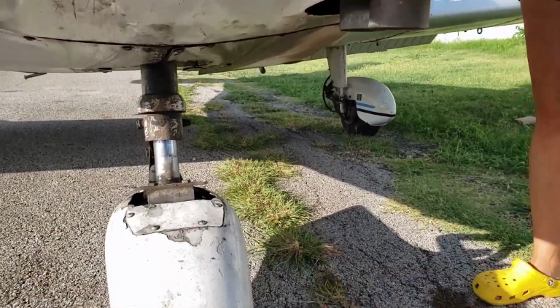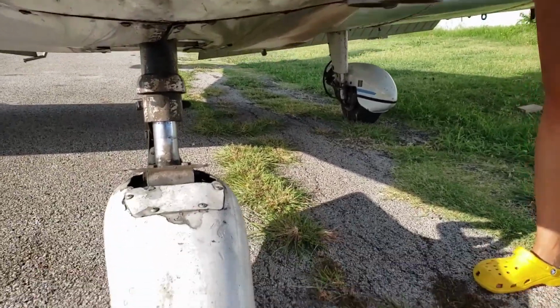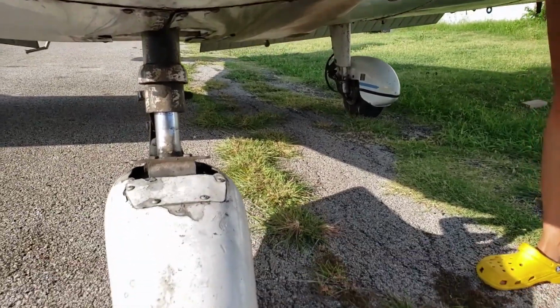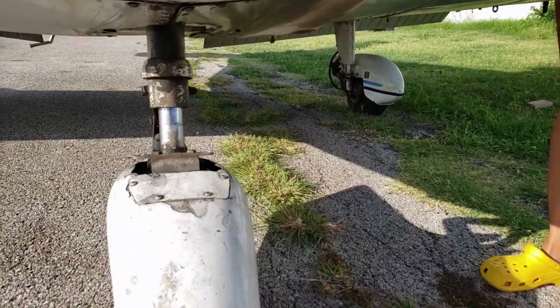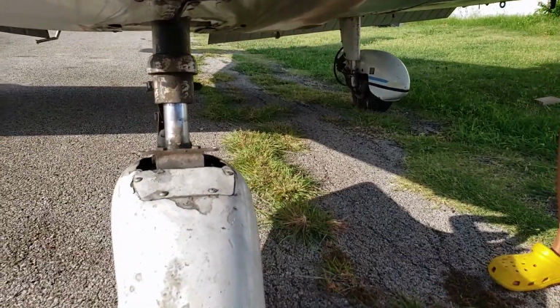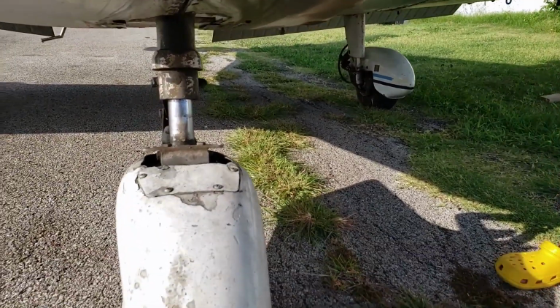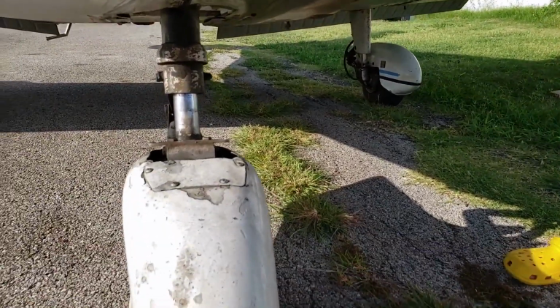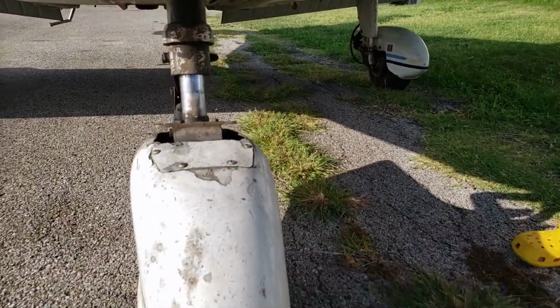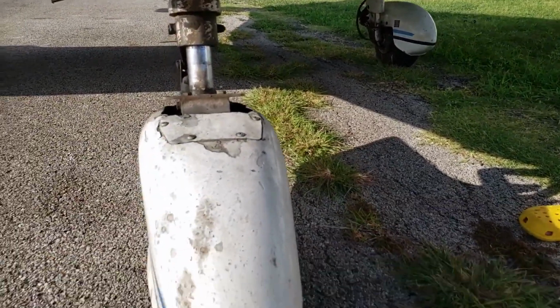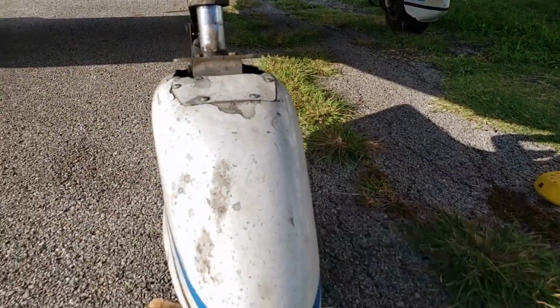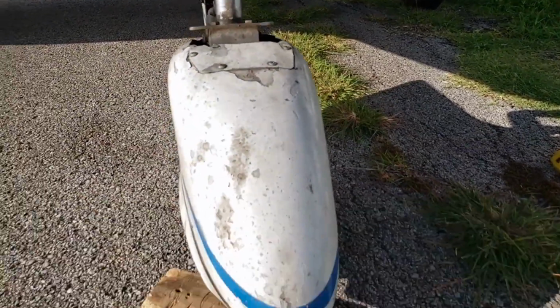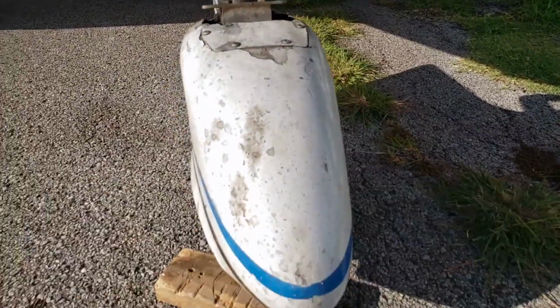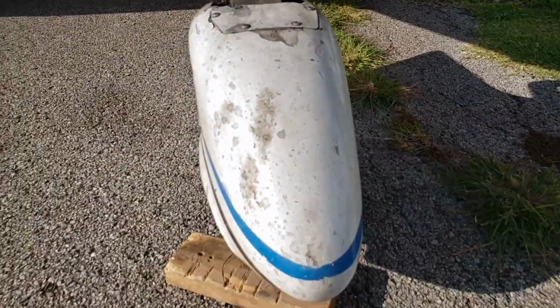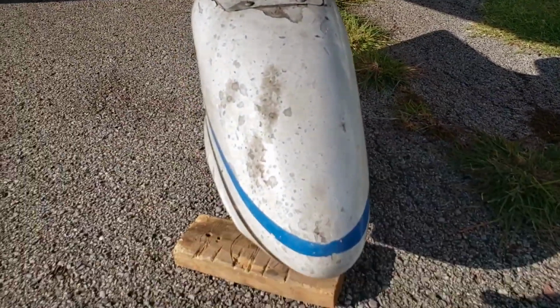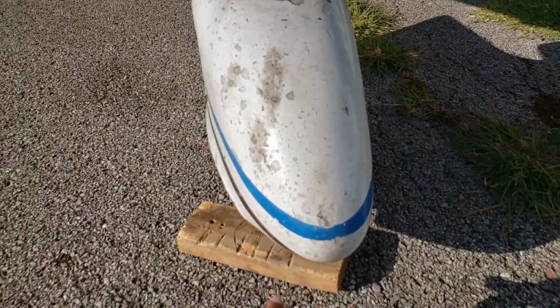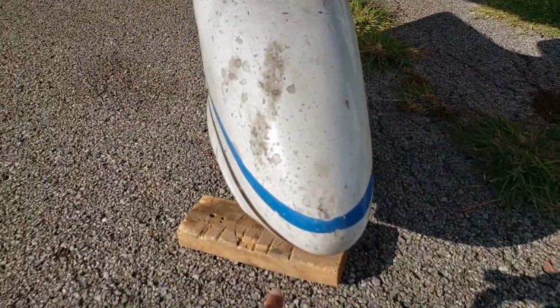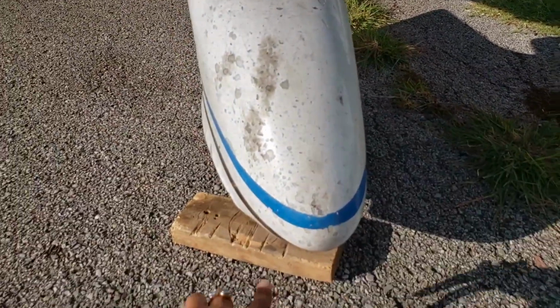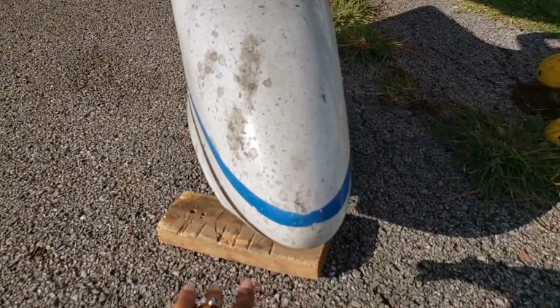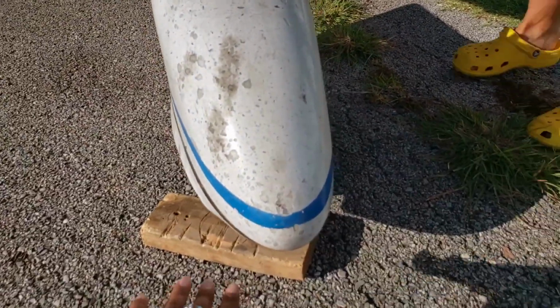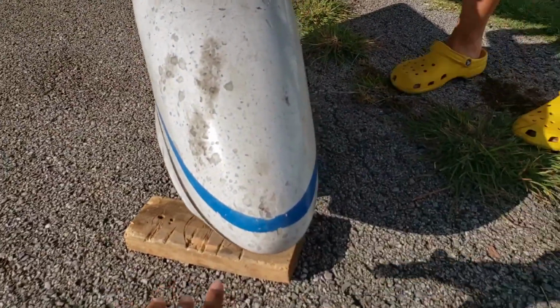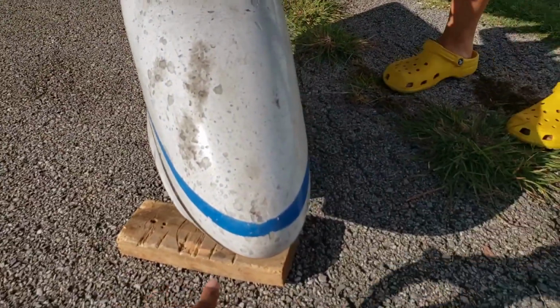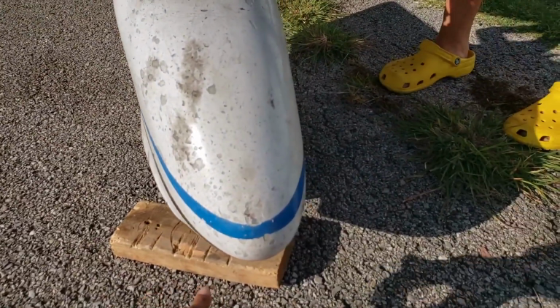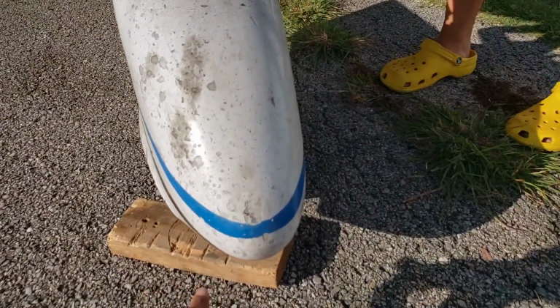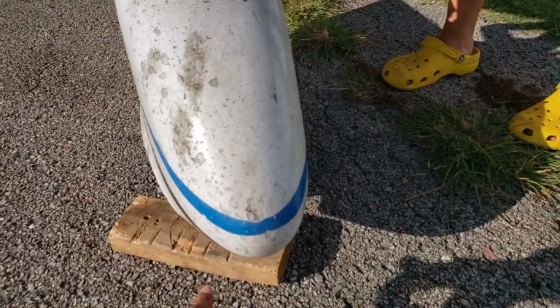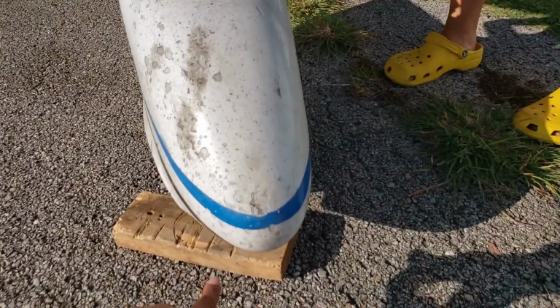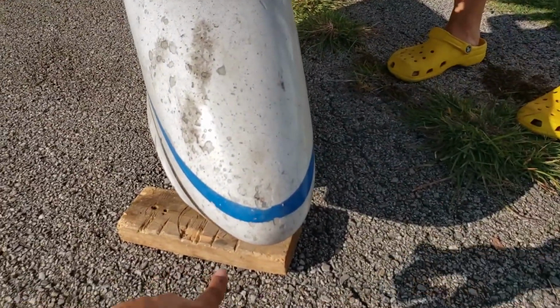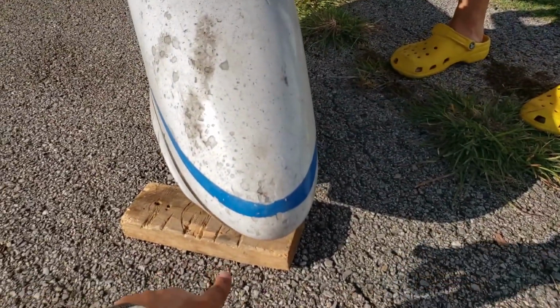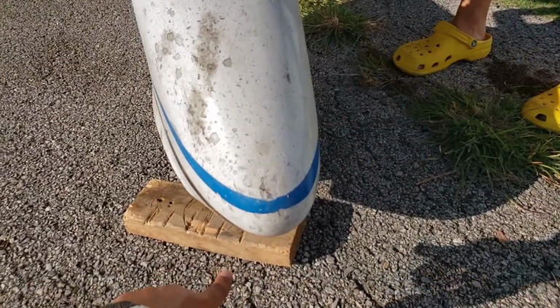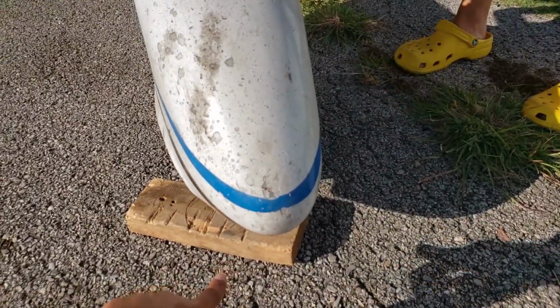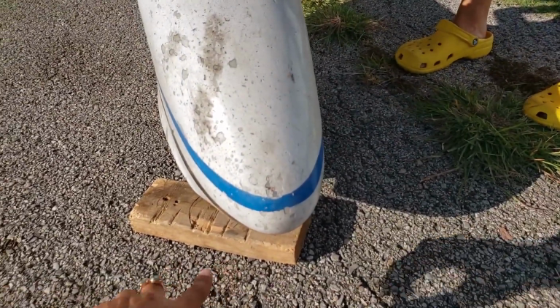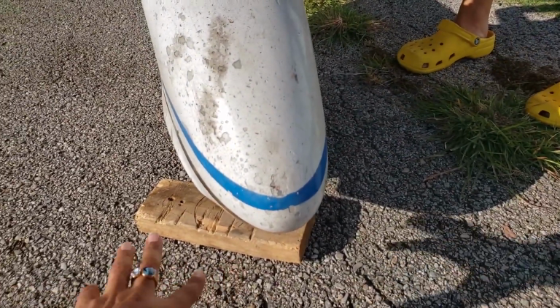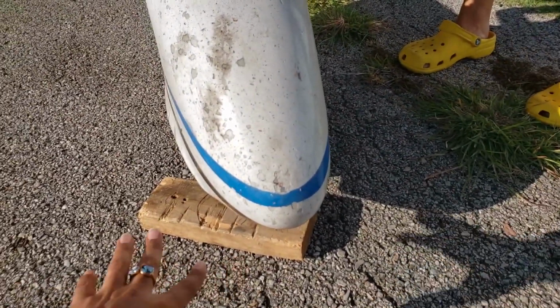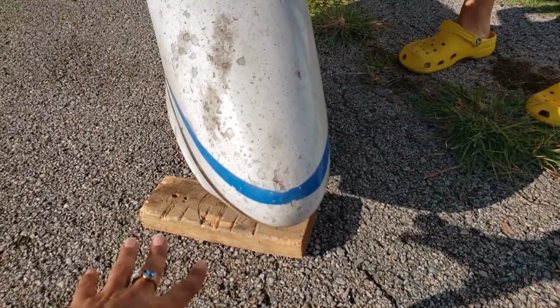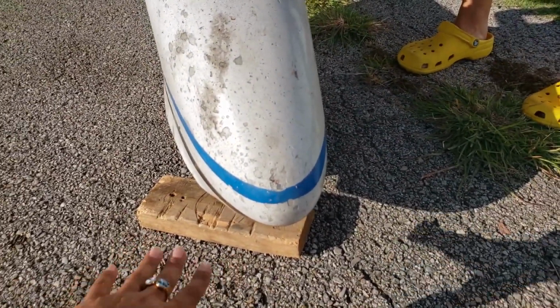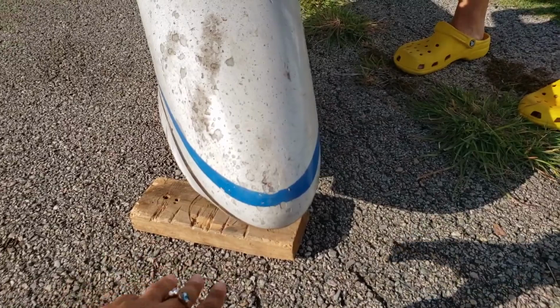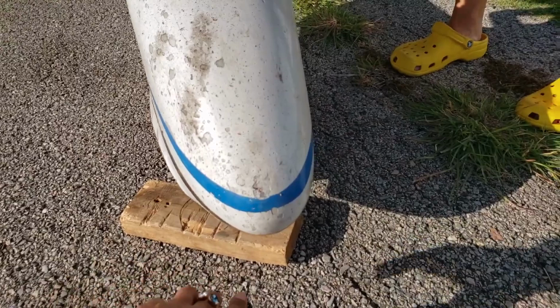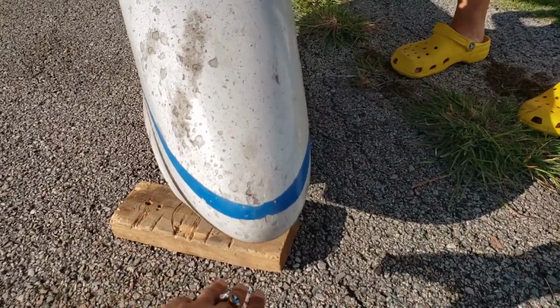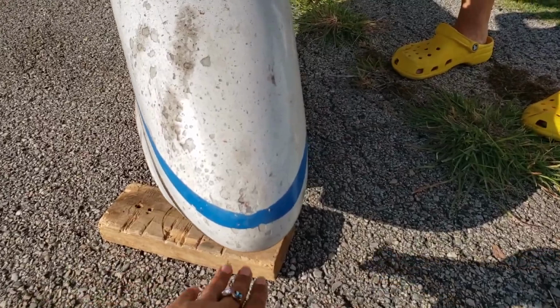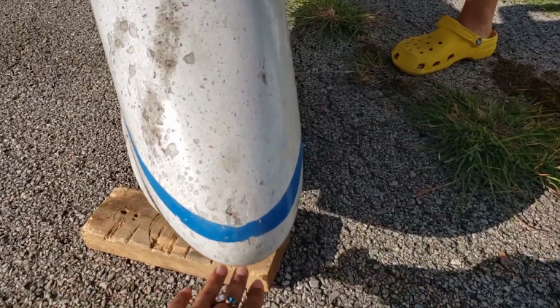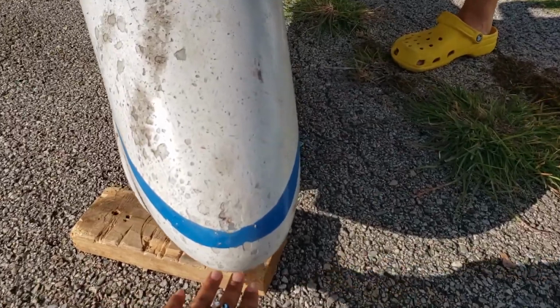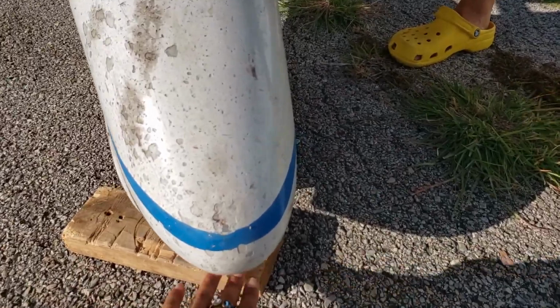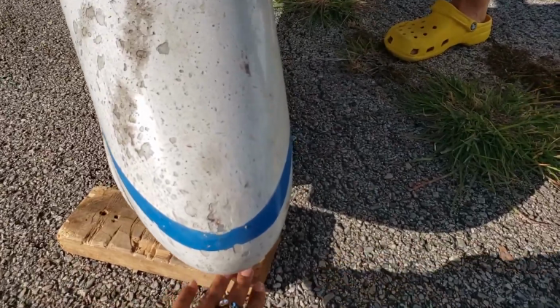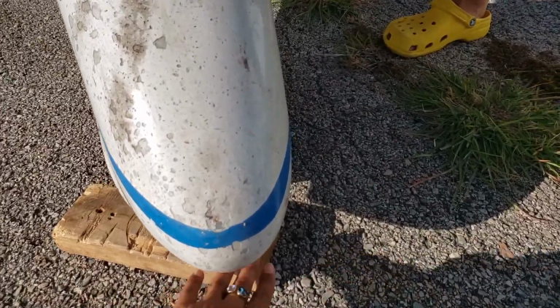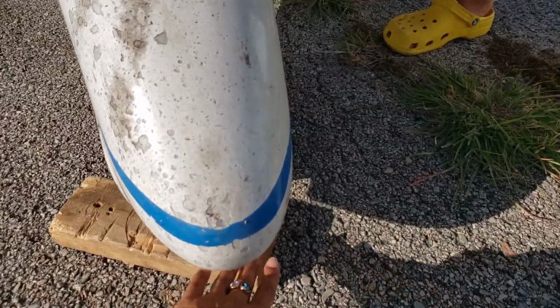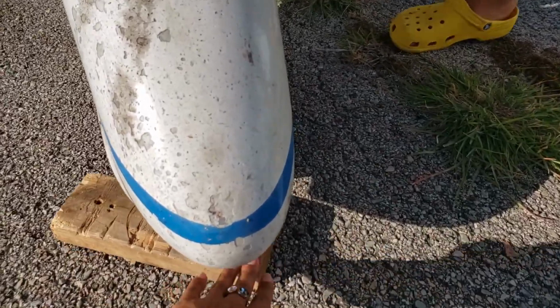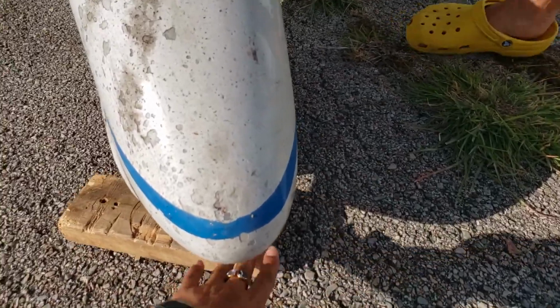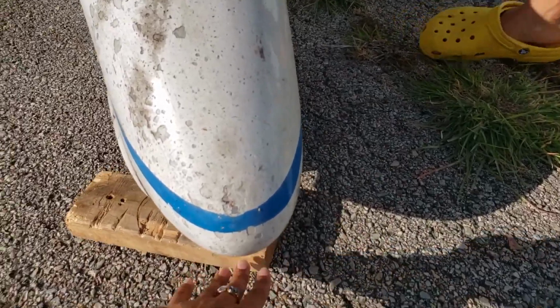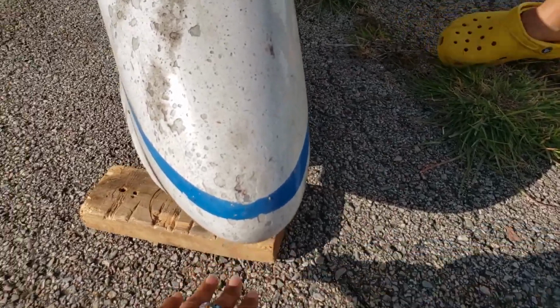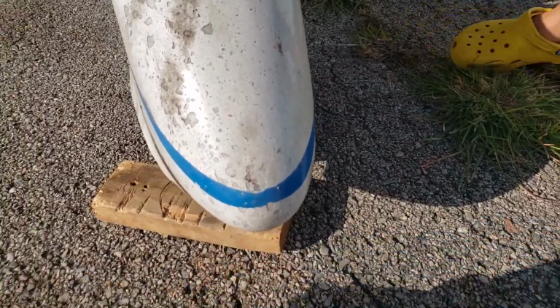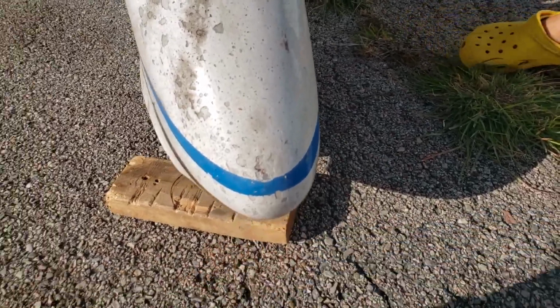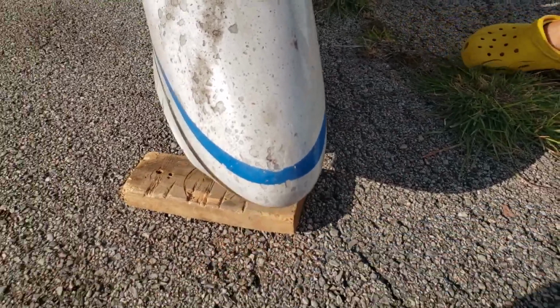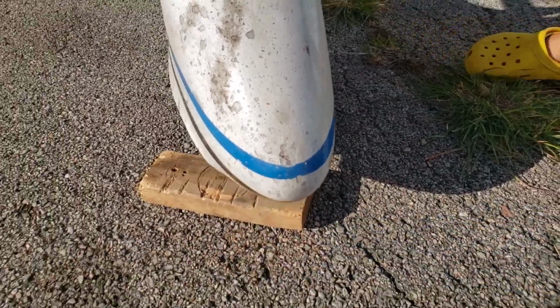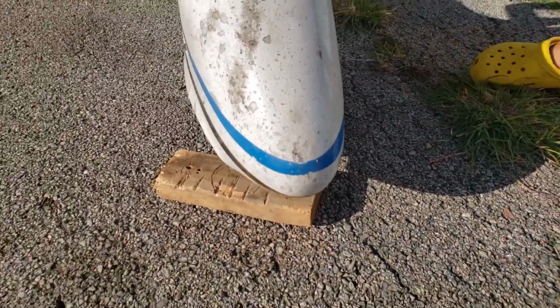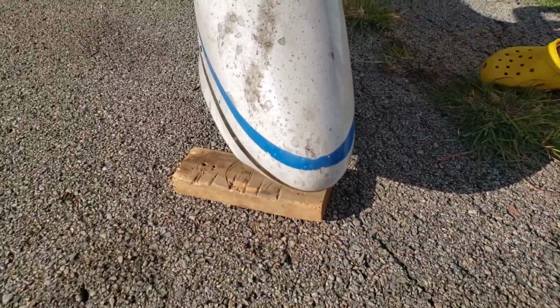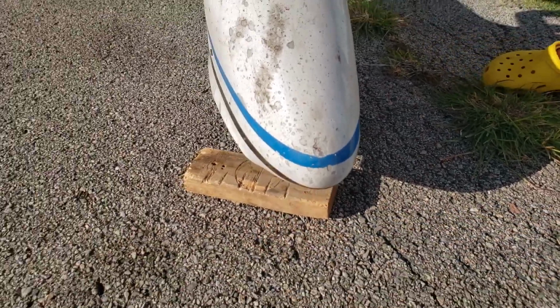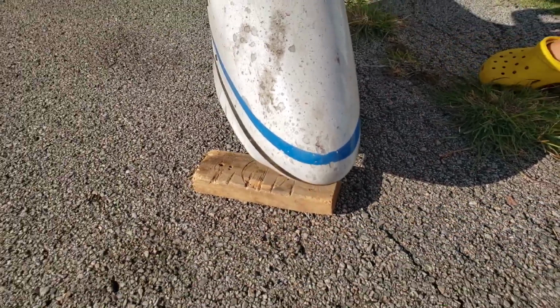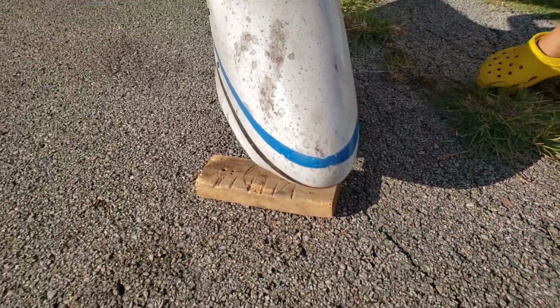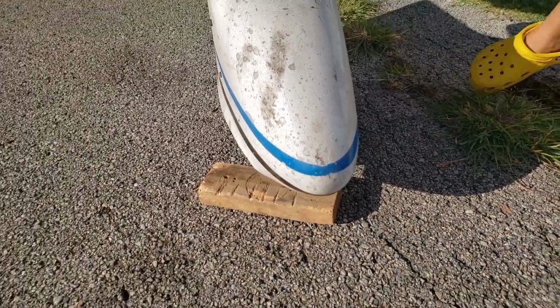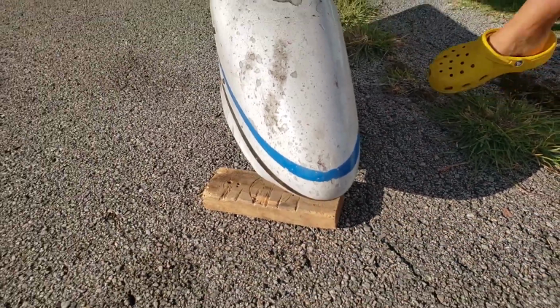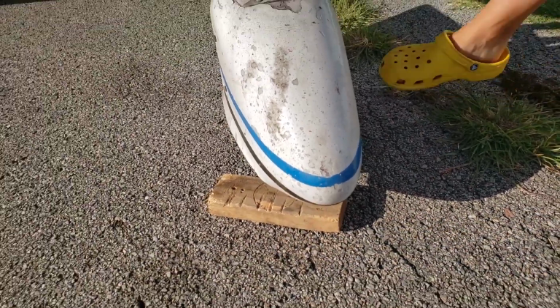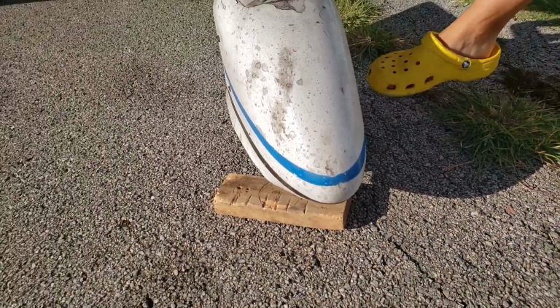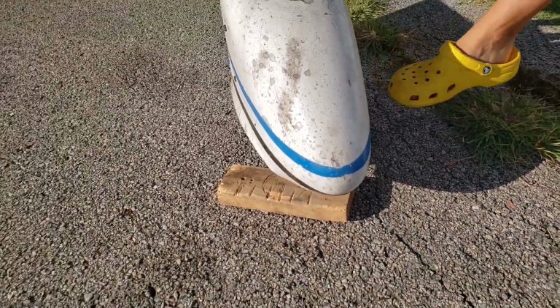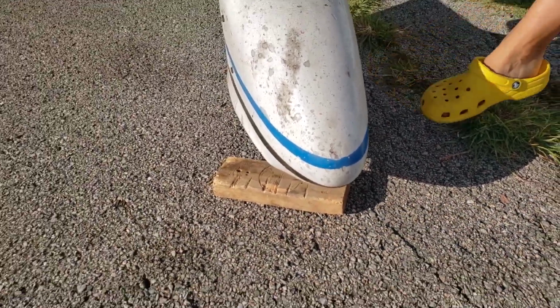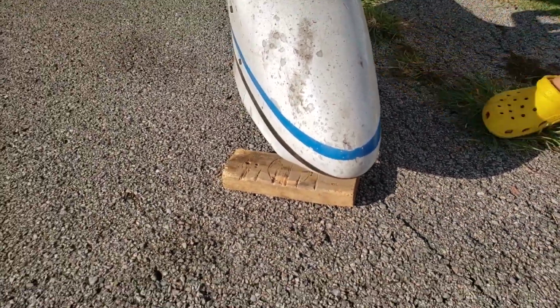Okay, so this is how you keep the brake for the plane. You want to make sure it's not rolling.